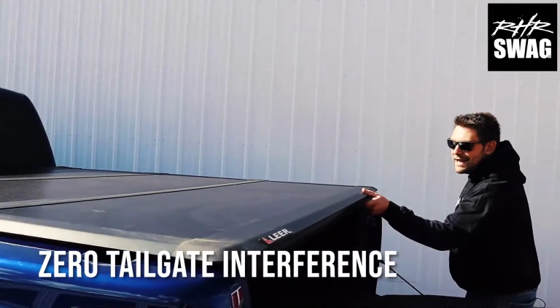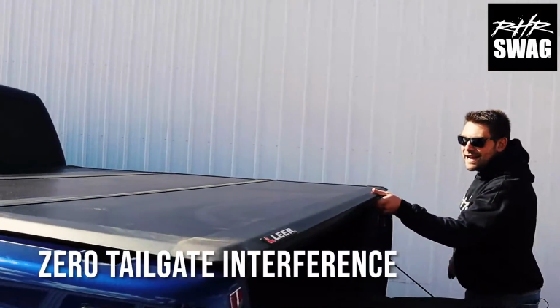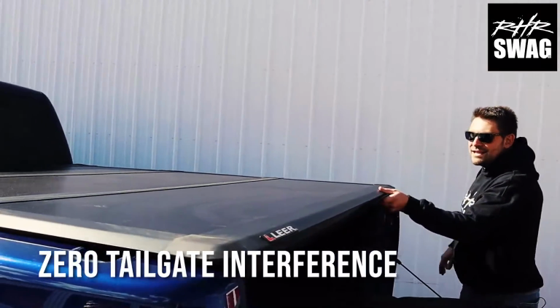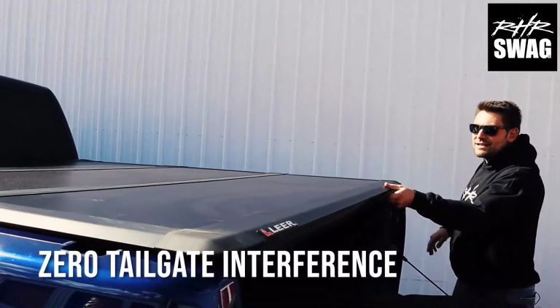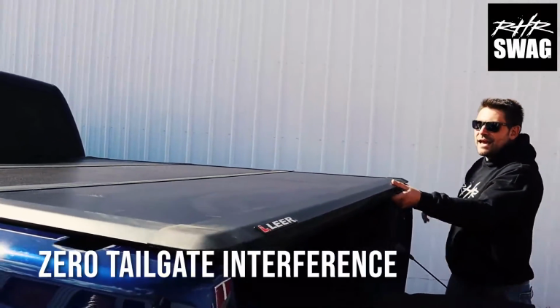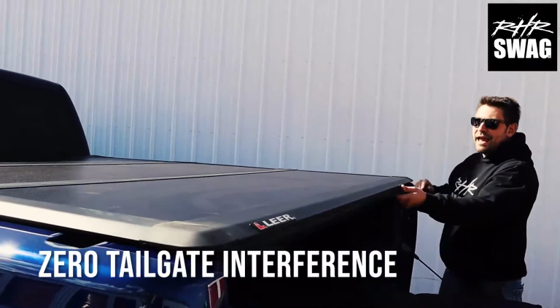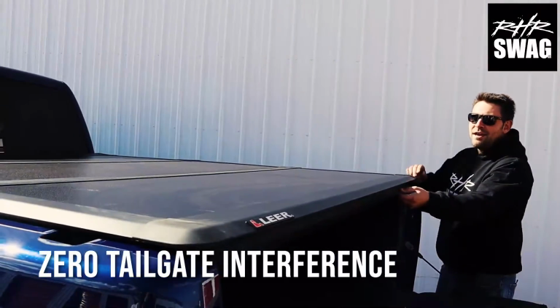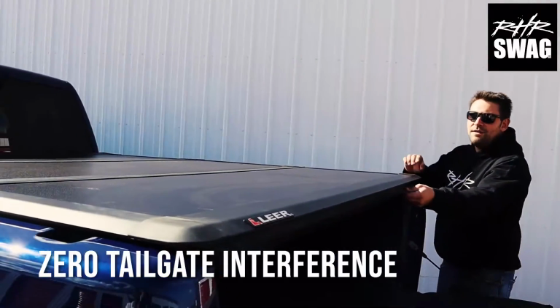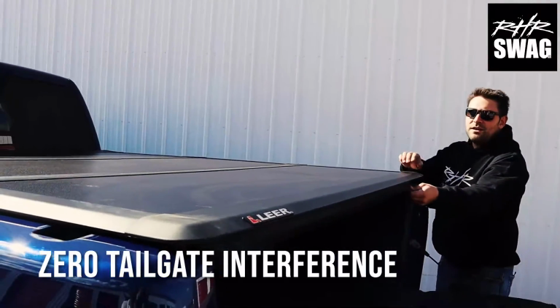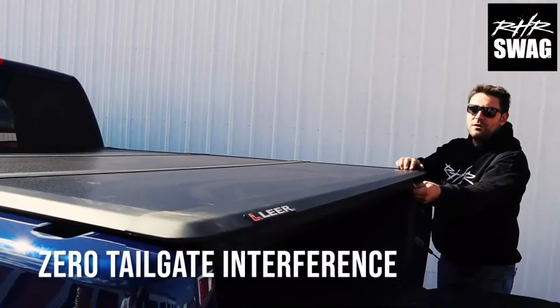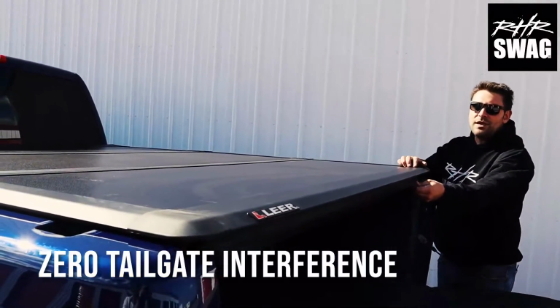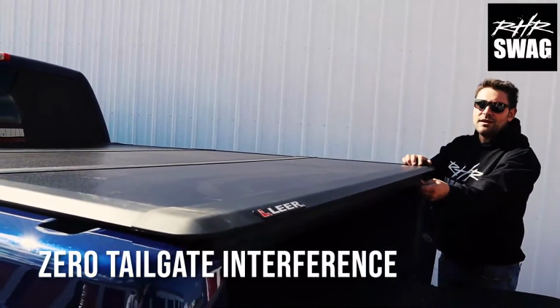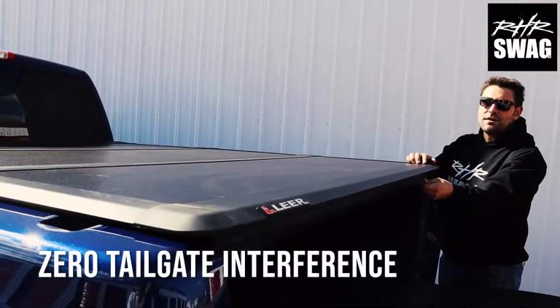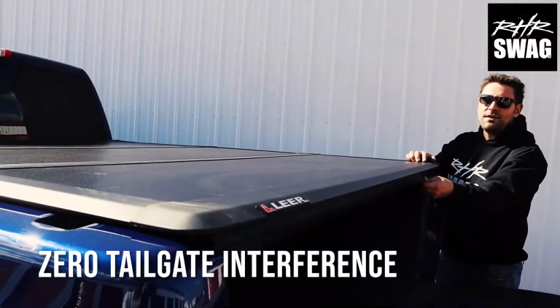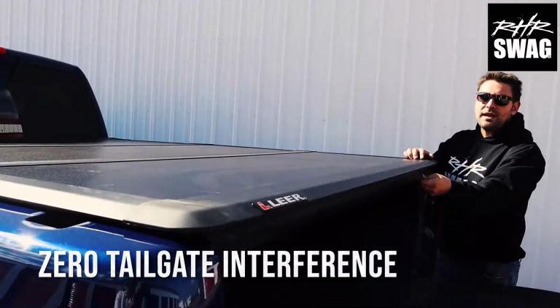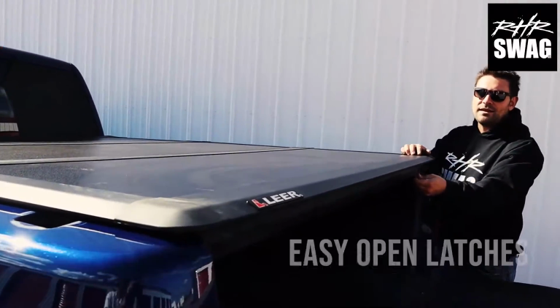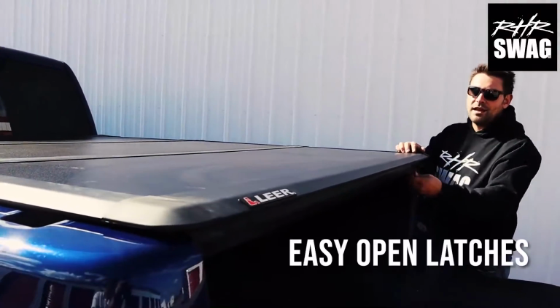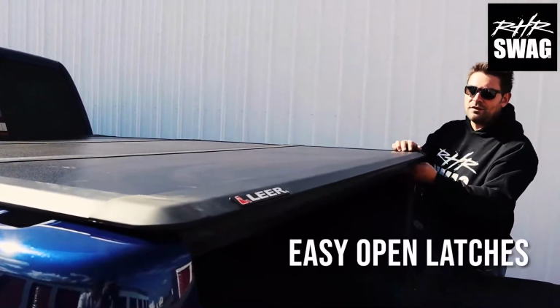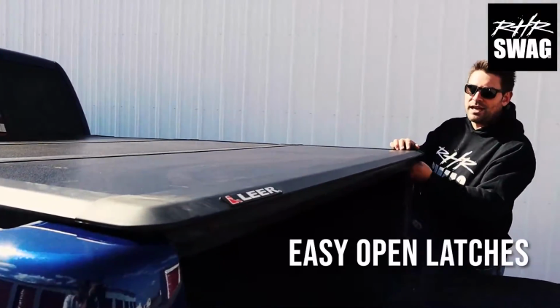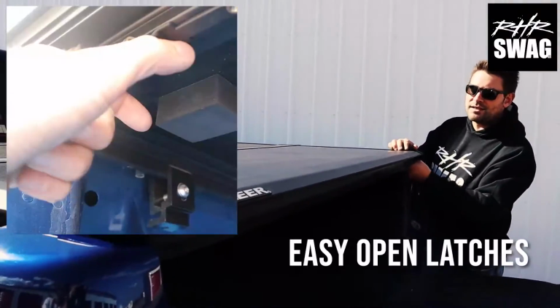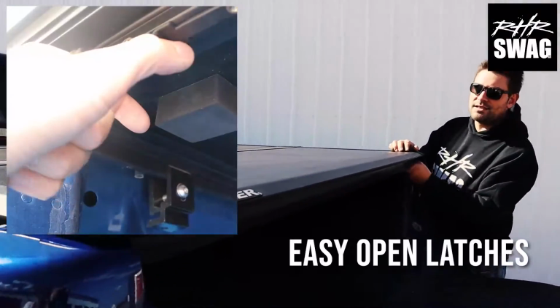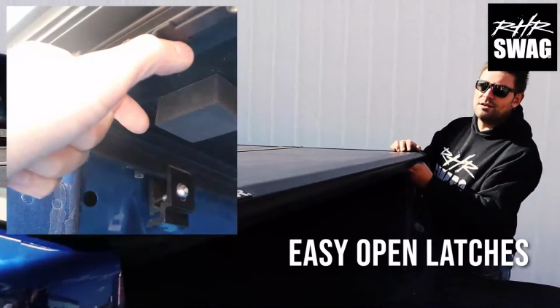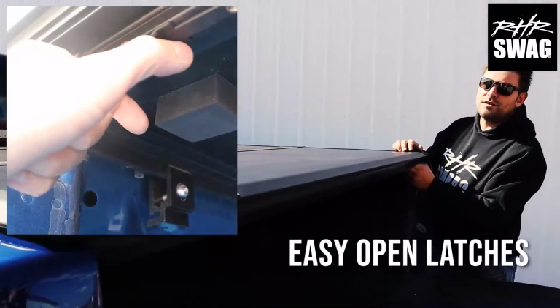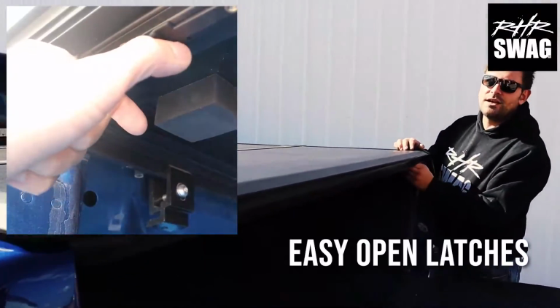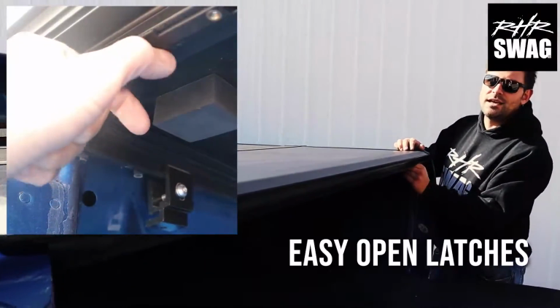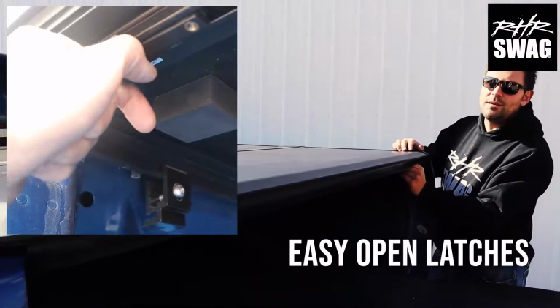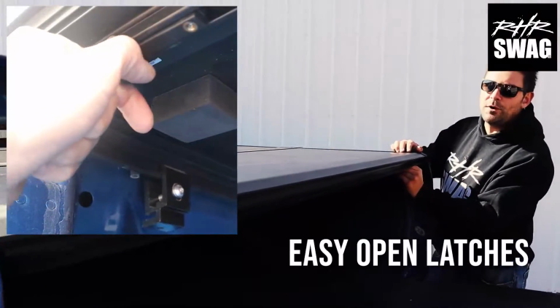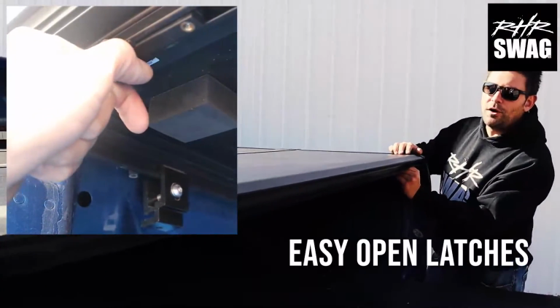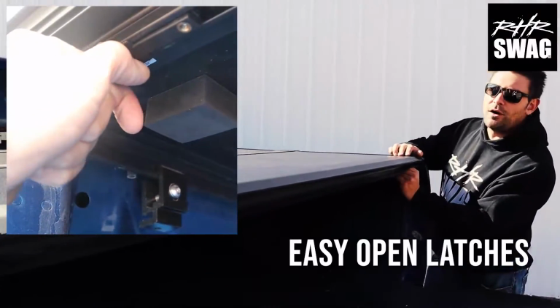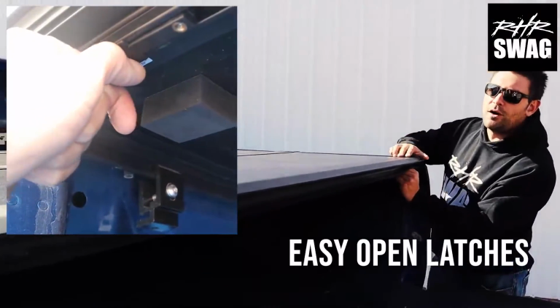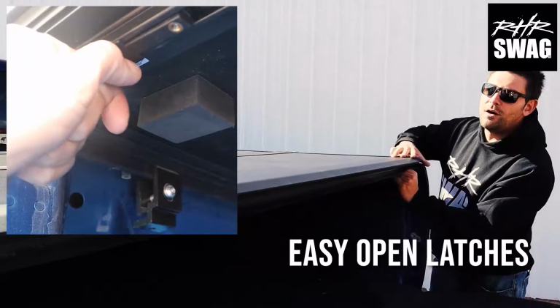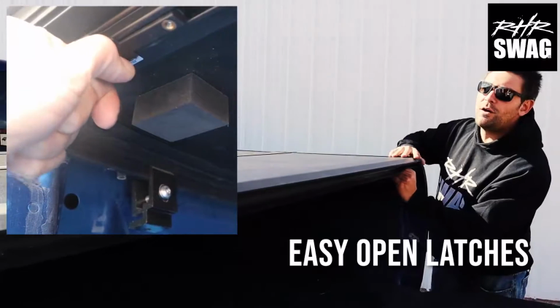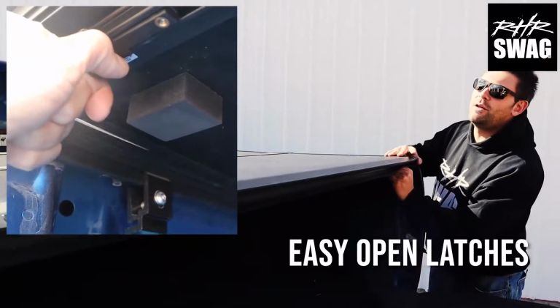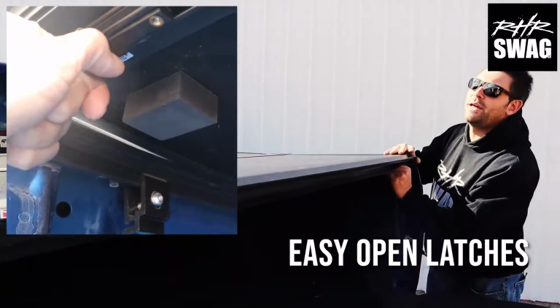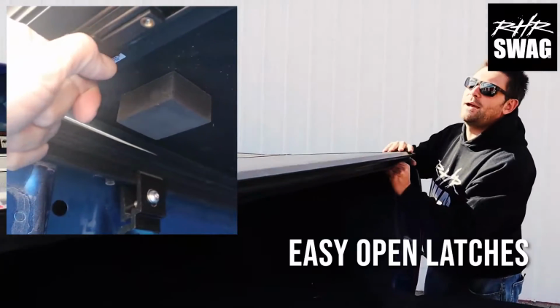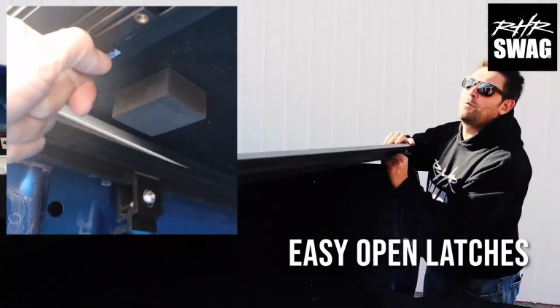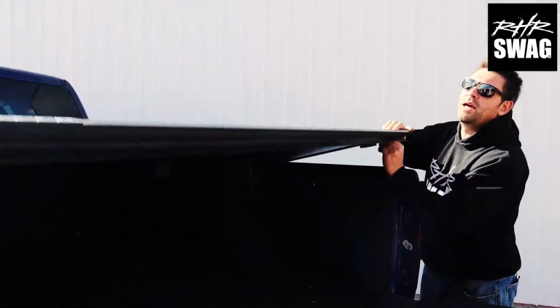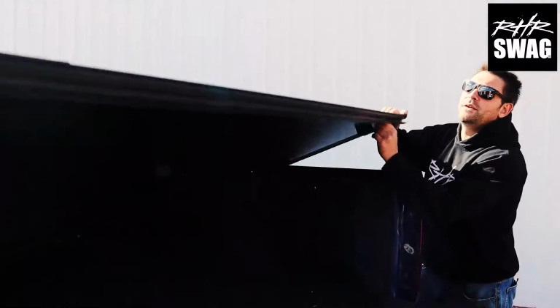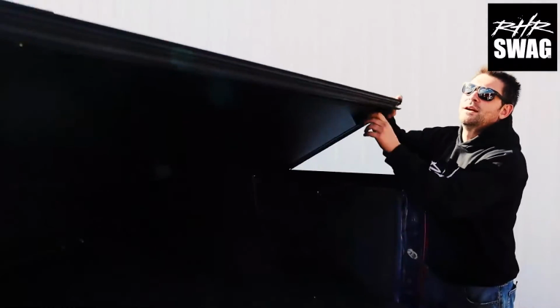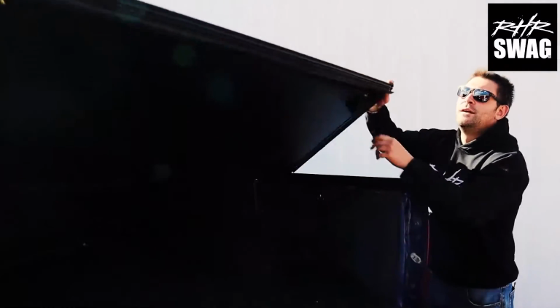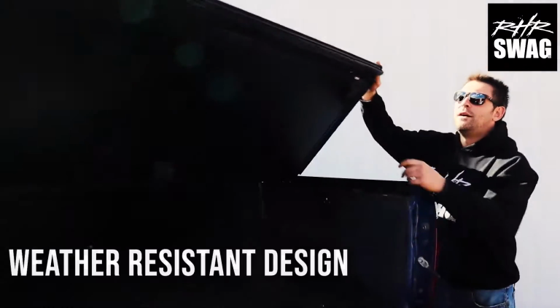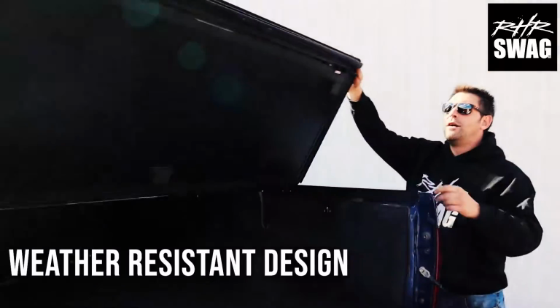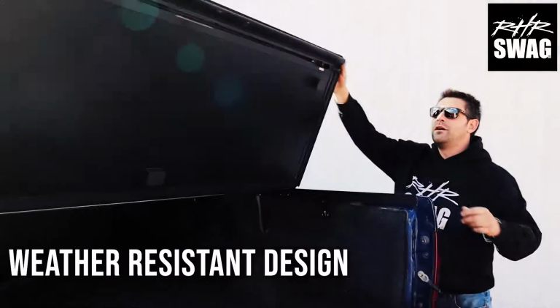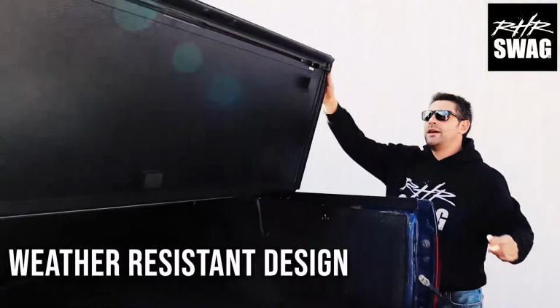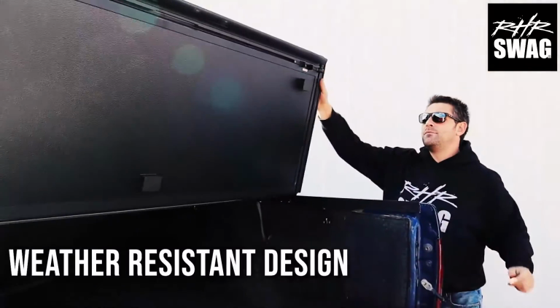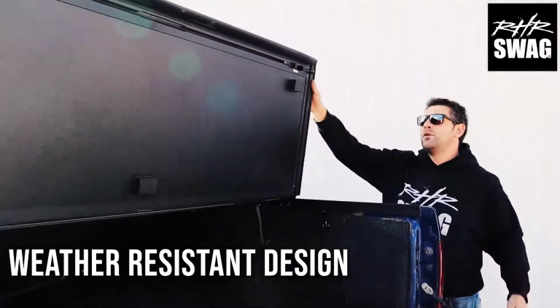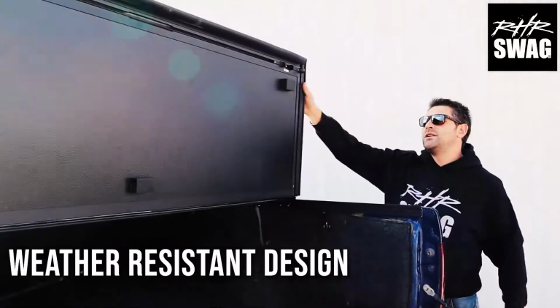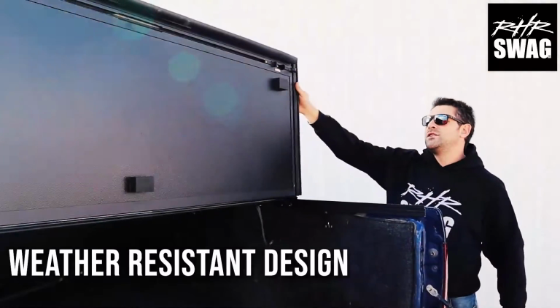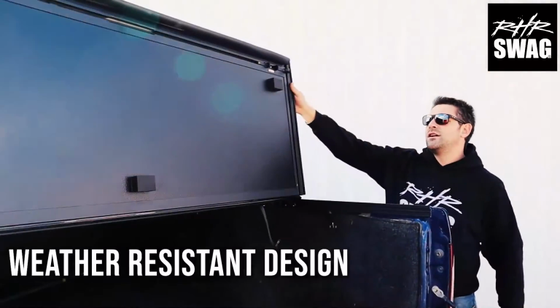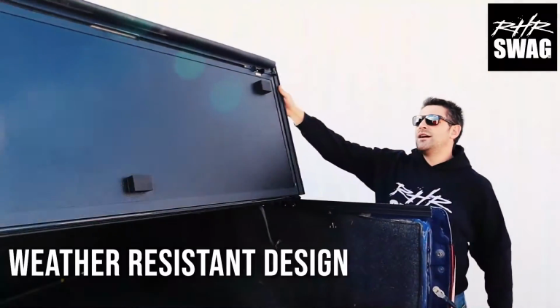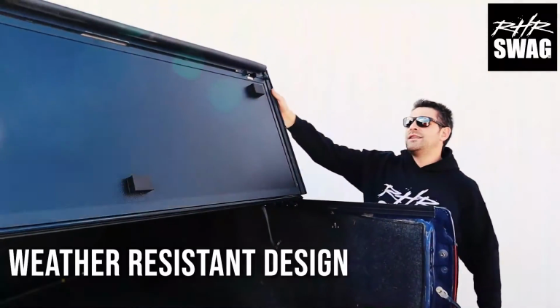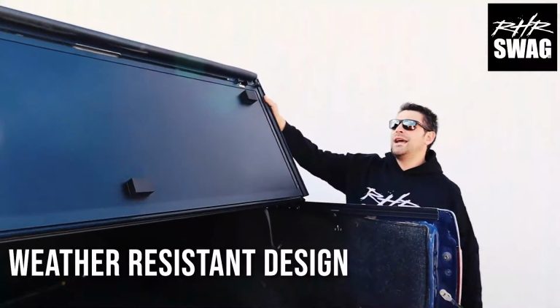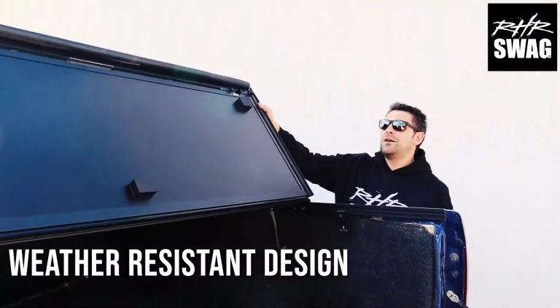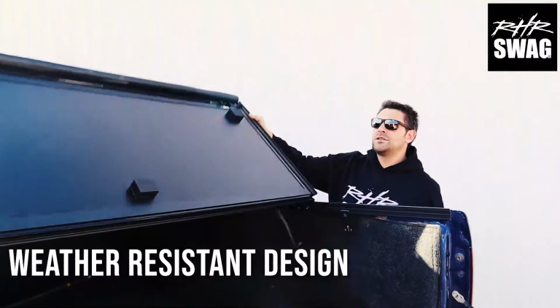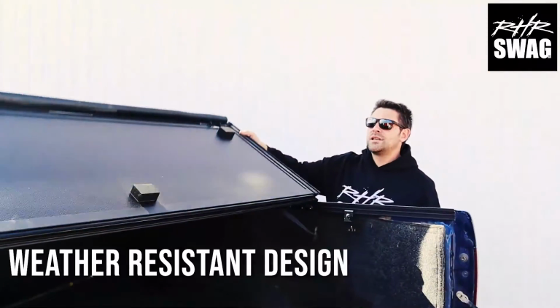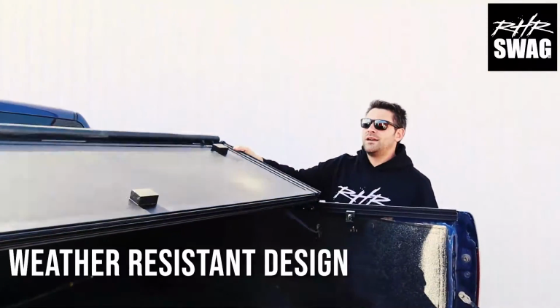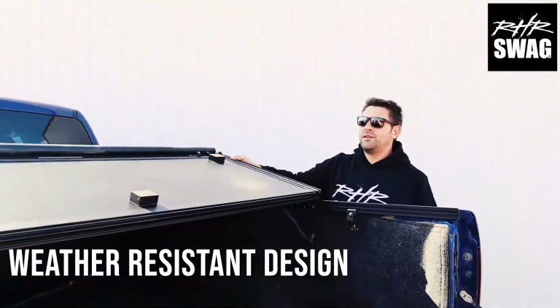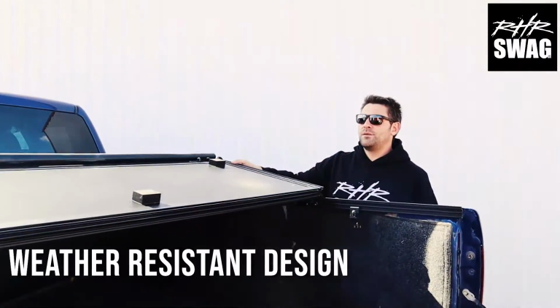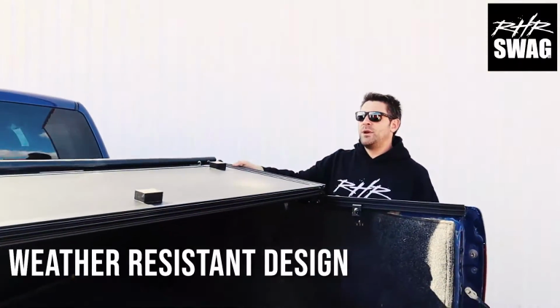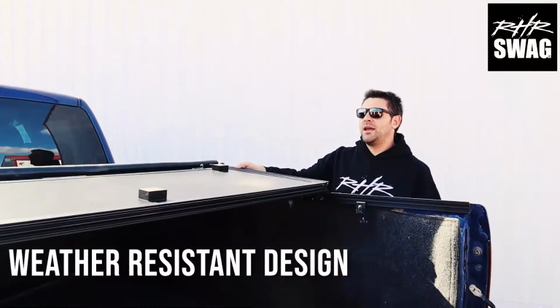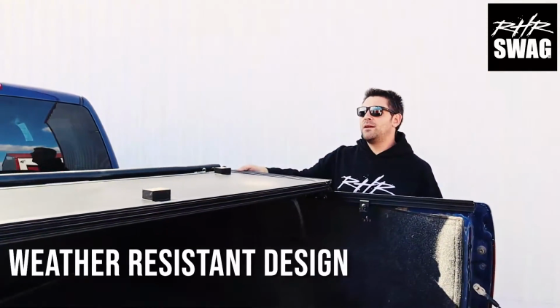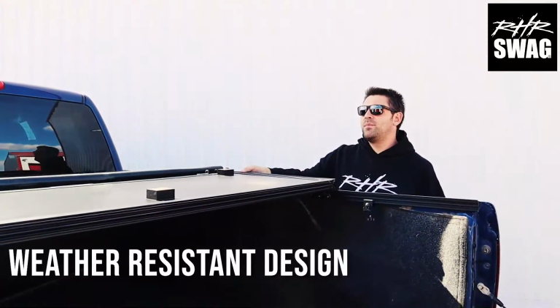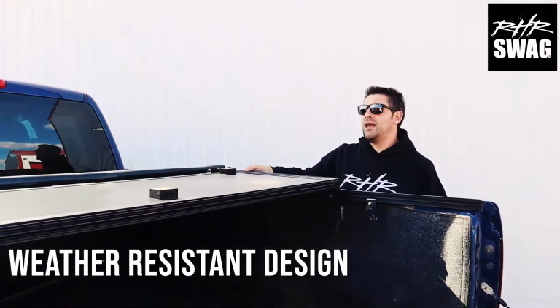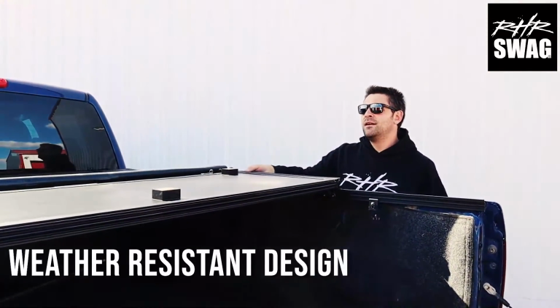First and foremost, a nice heavy duty and thick tailgate seal. It's going to keep all that weather, all that moisture on the outside of your pickup bed.